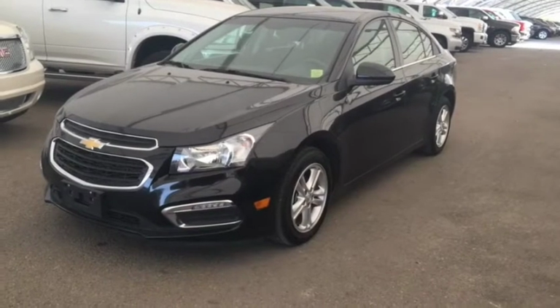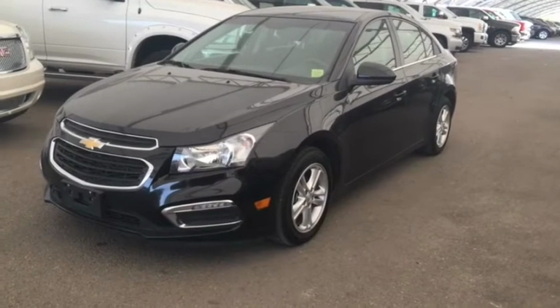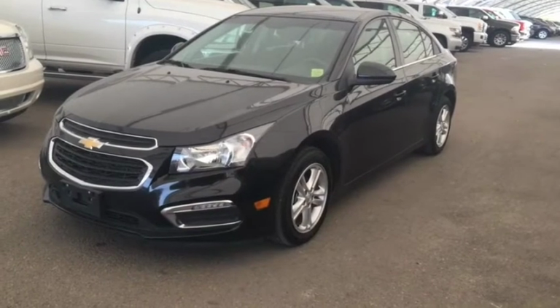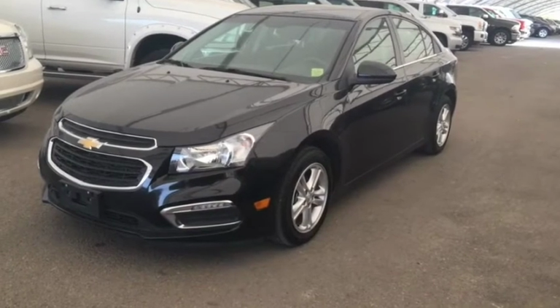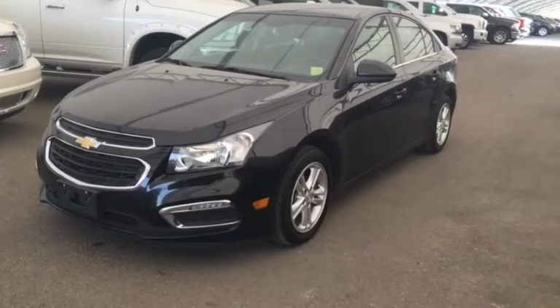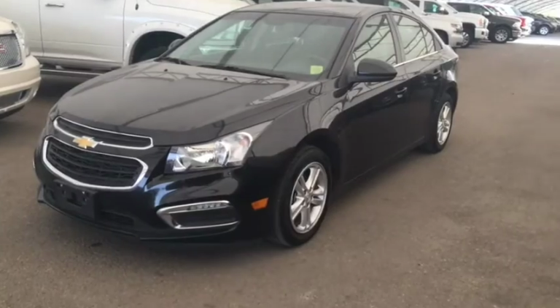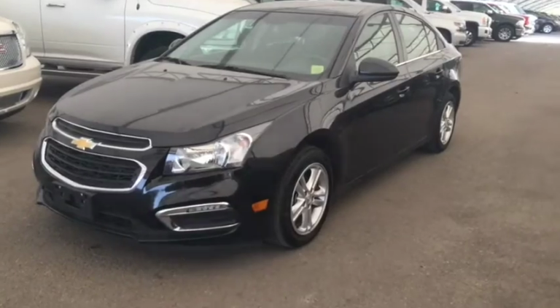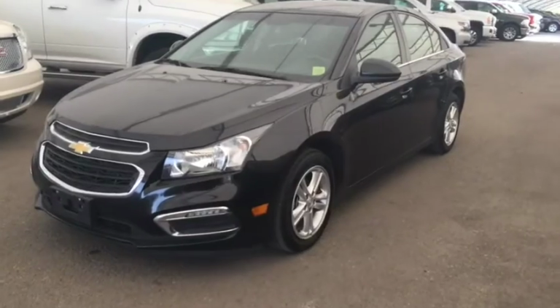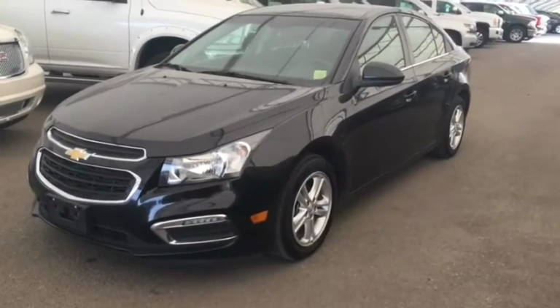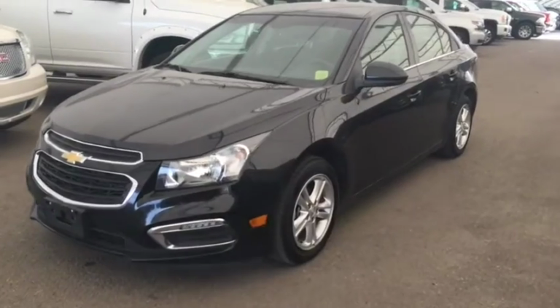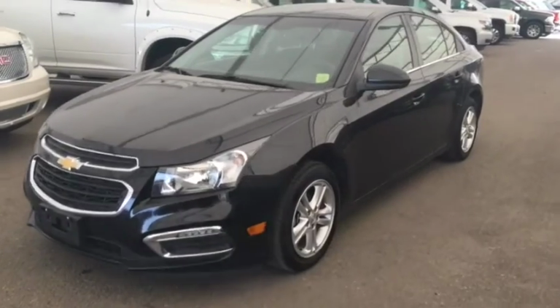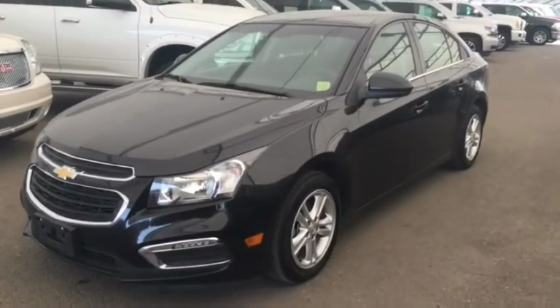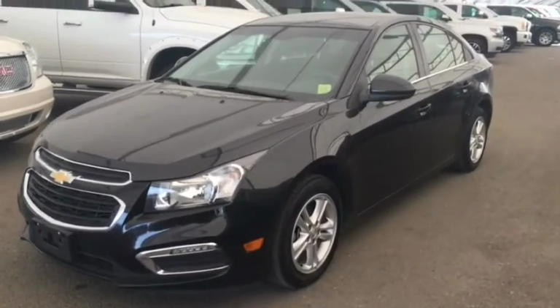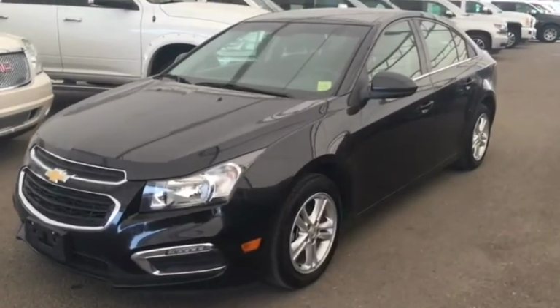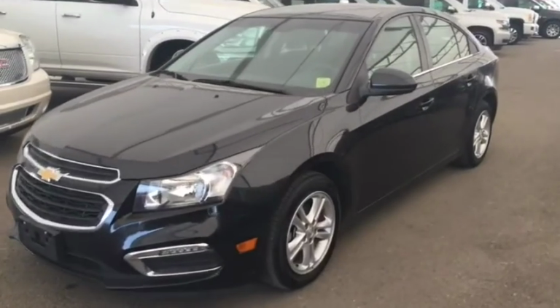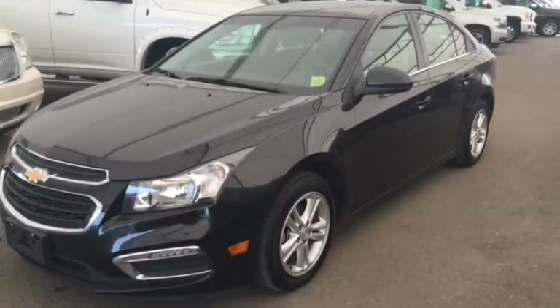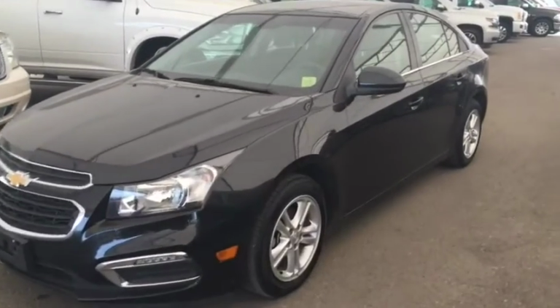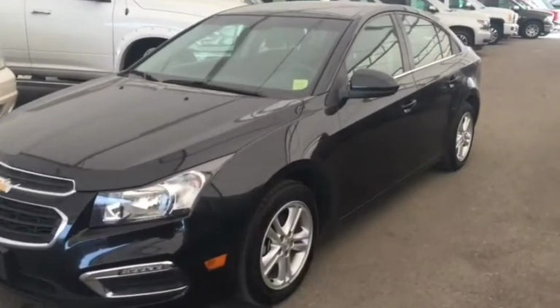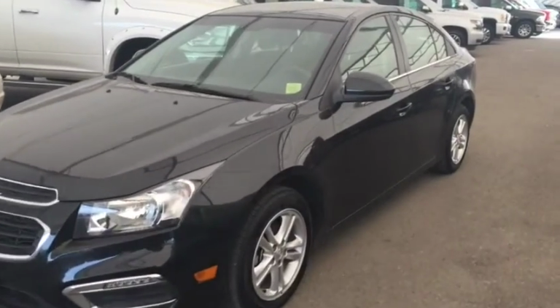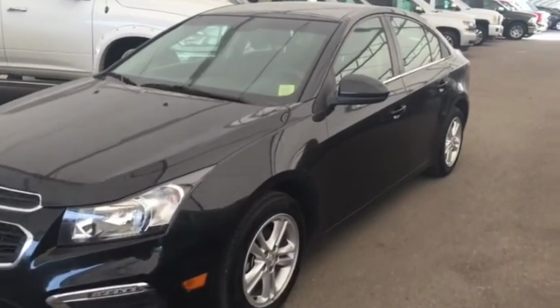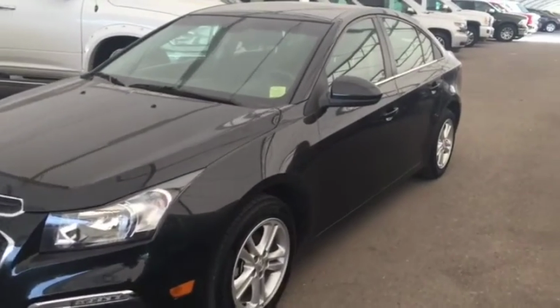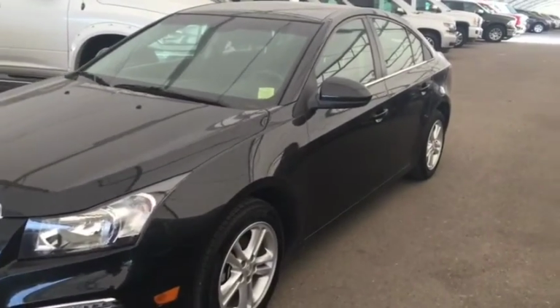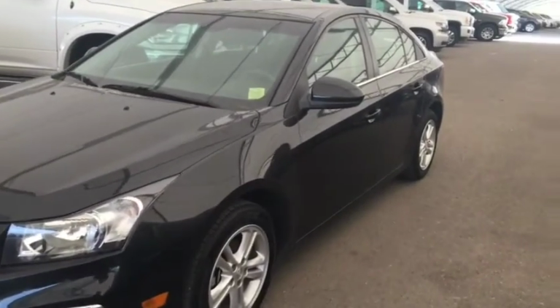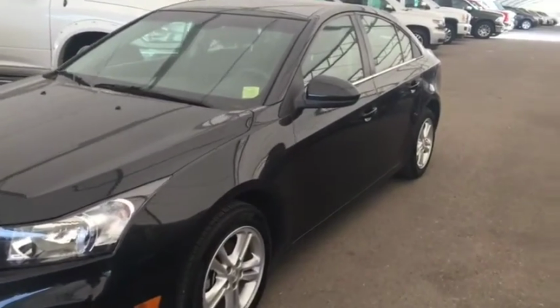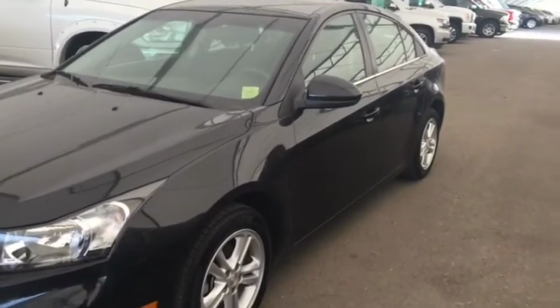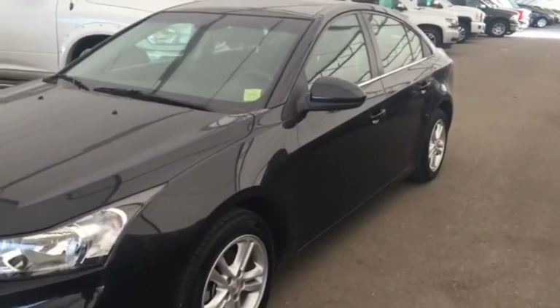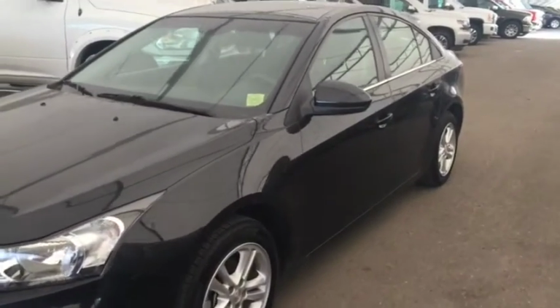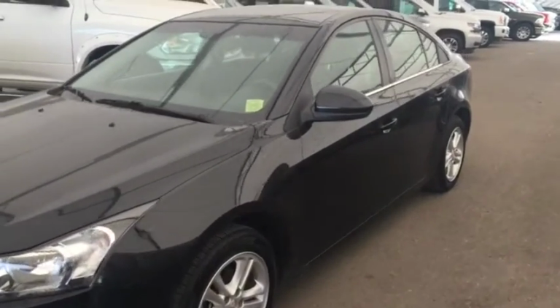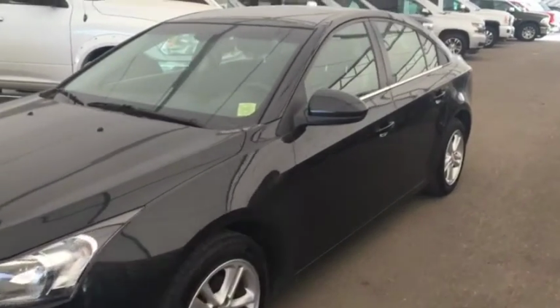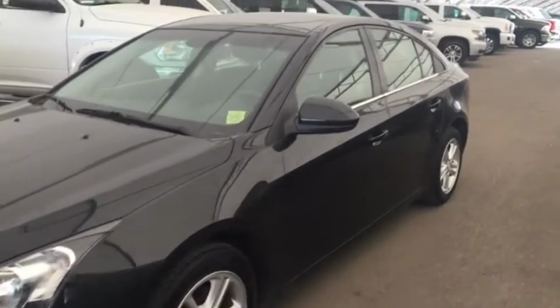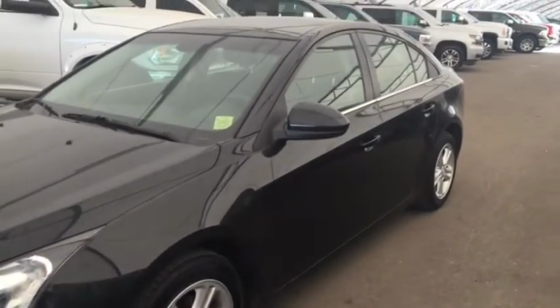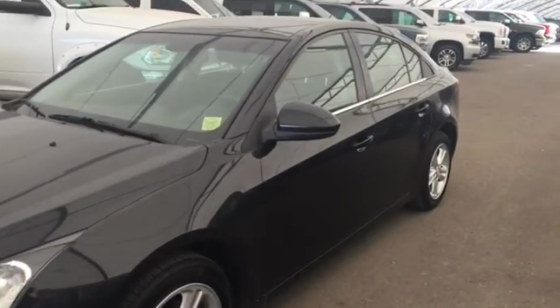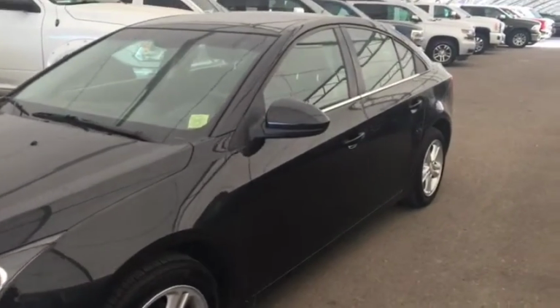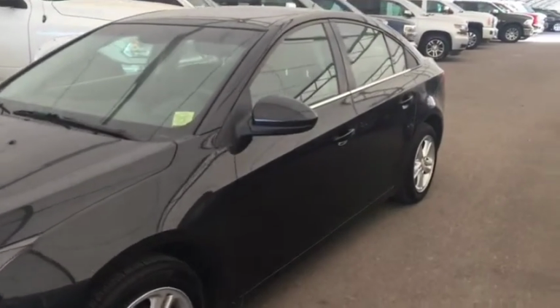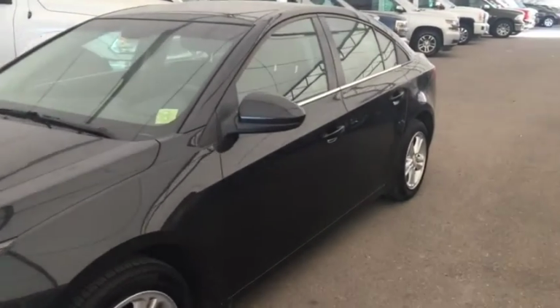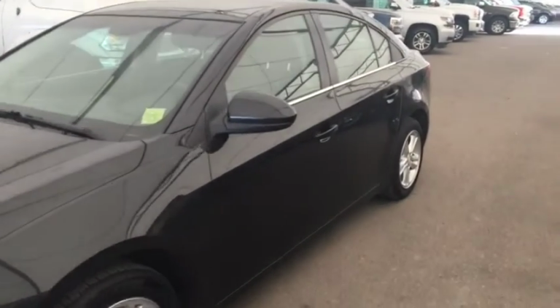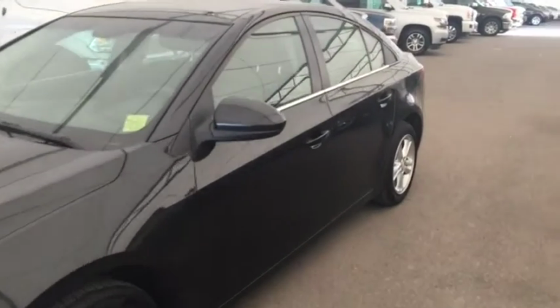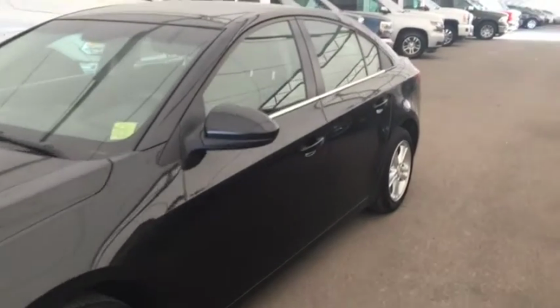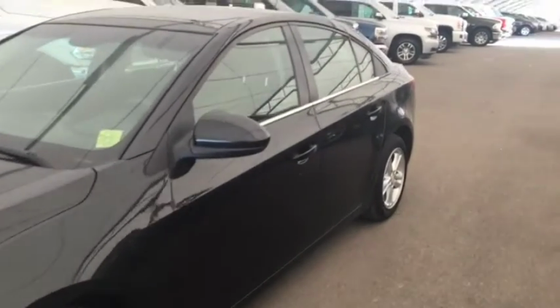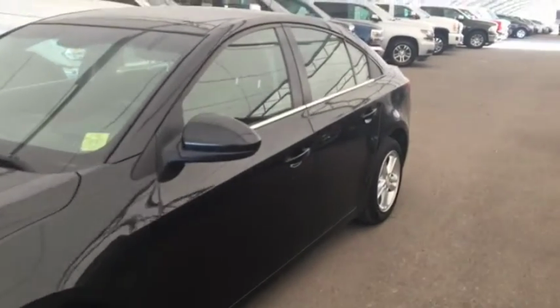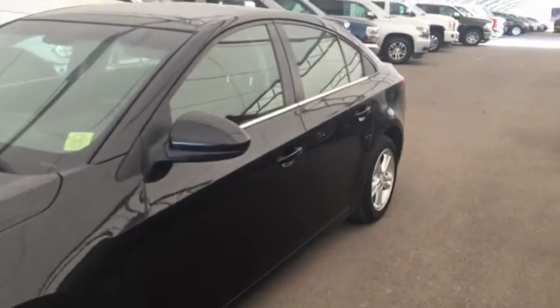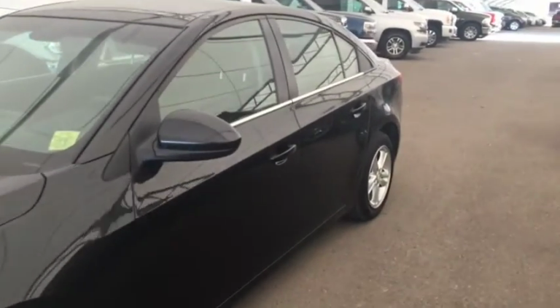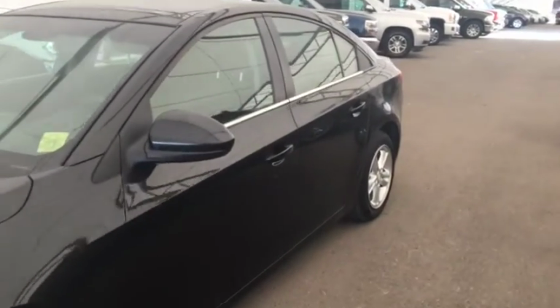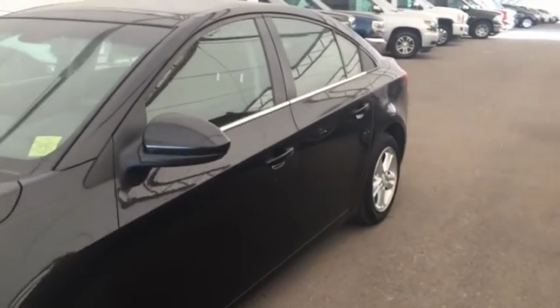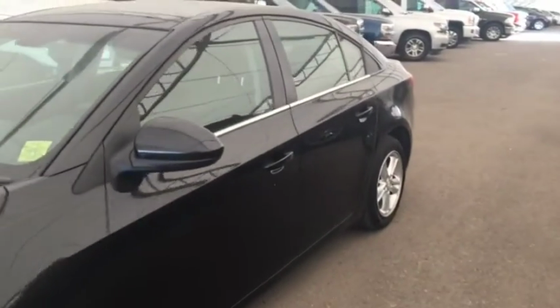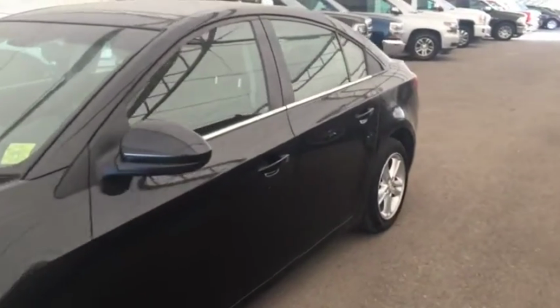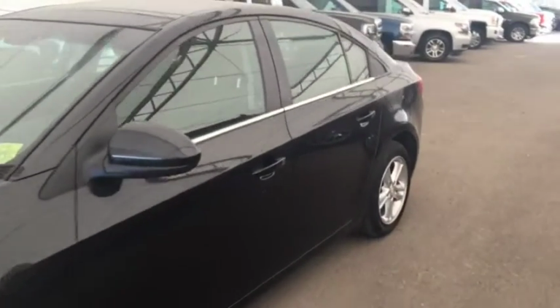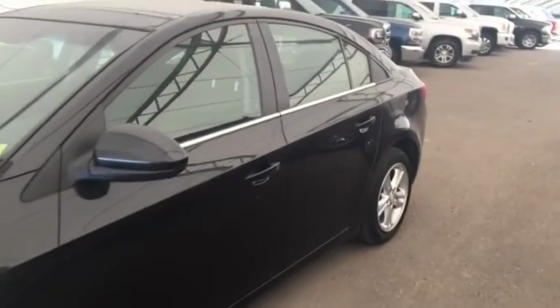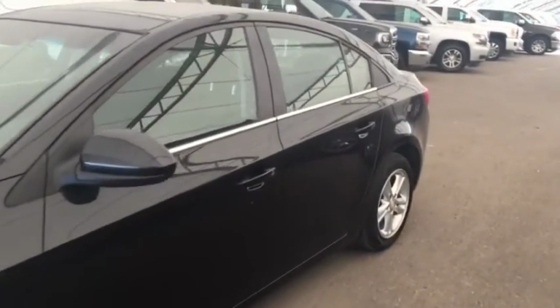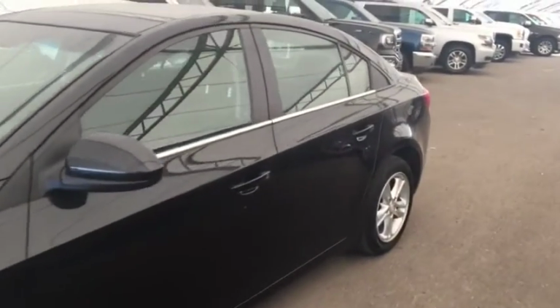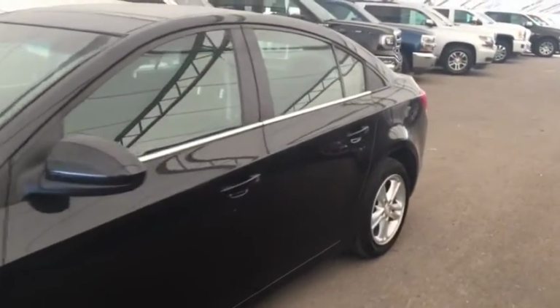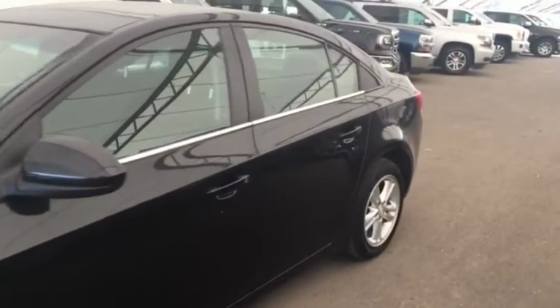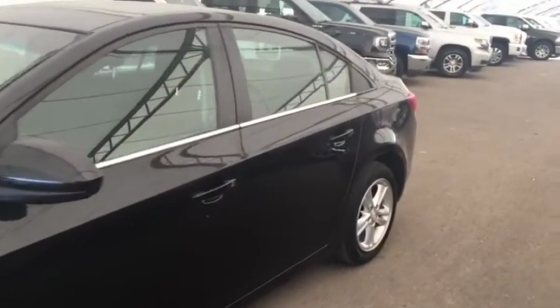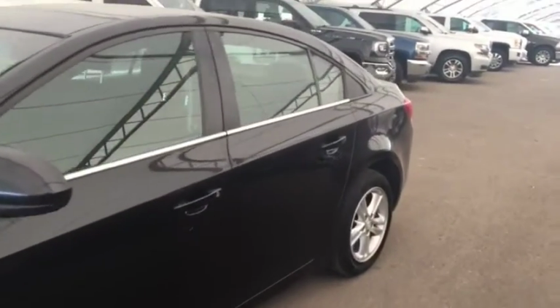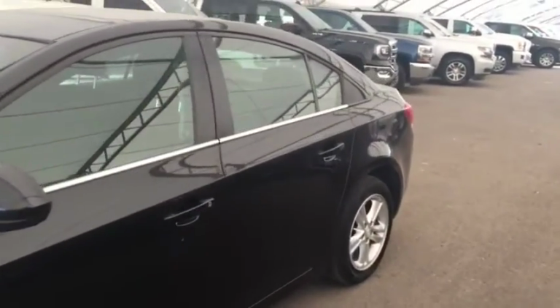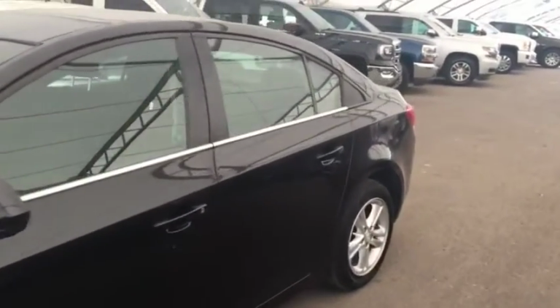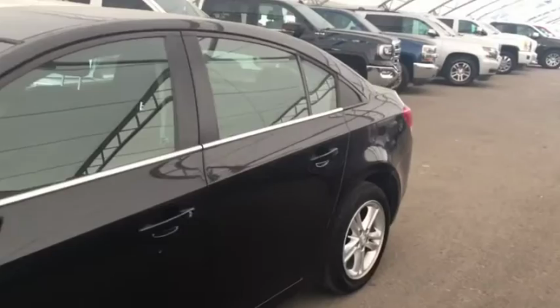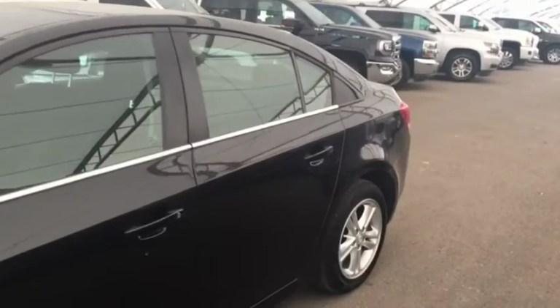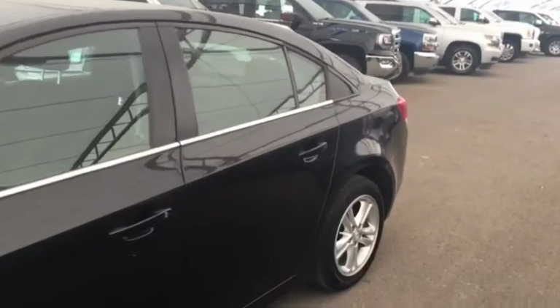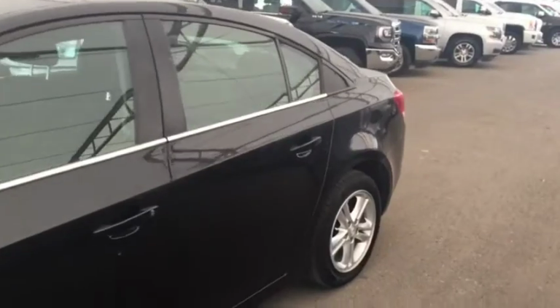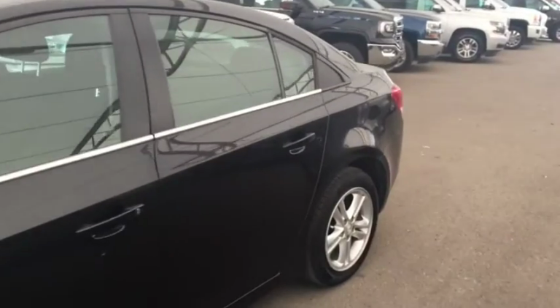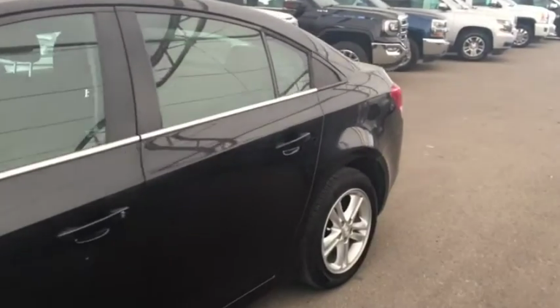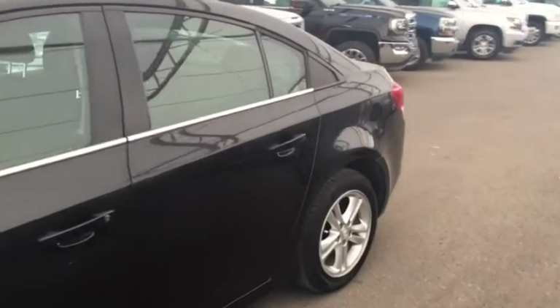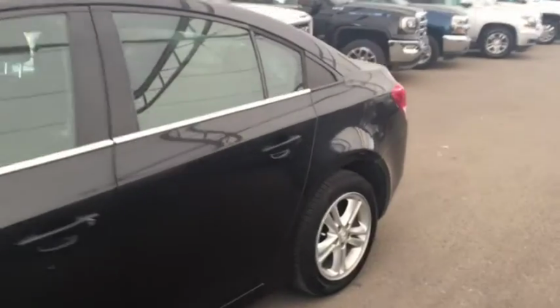Welcome to Davis Chevrolet. This is the pre-owned 2016 Chevrolet Cruze in the color black.